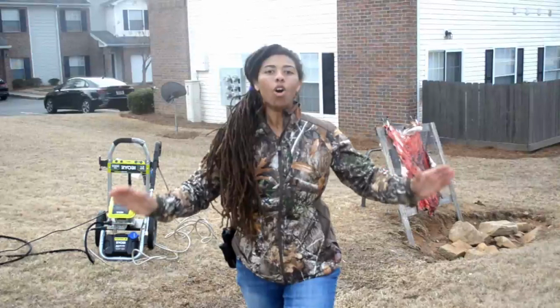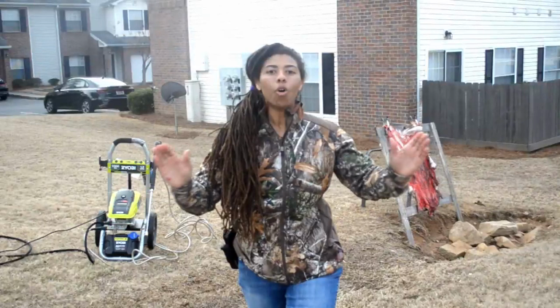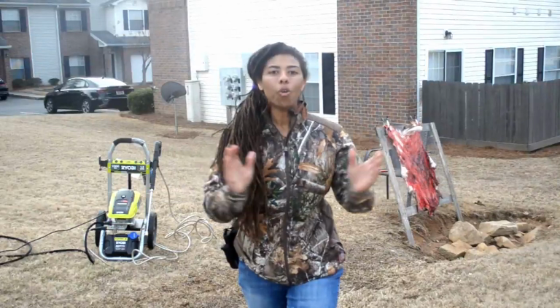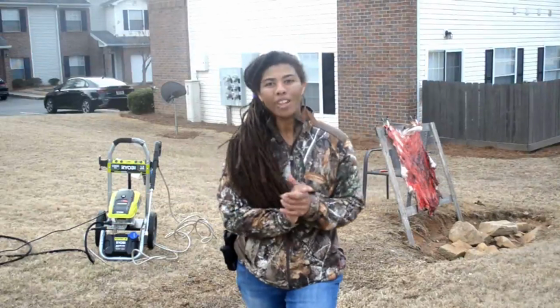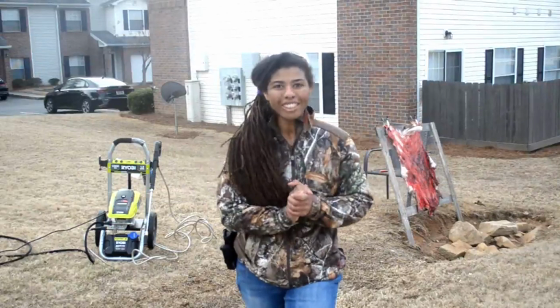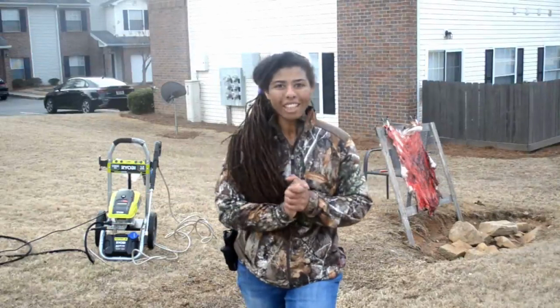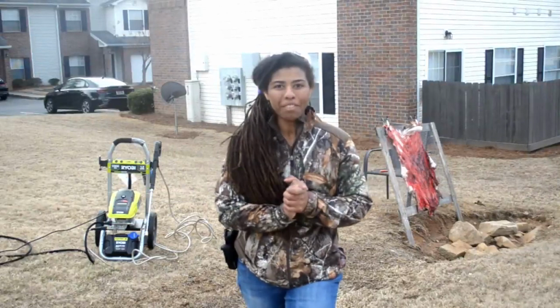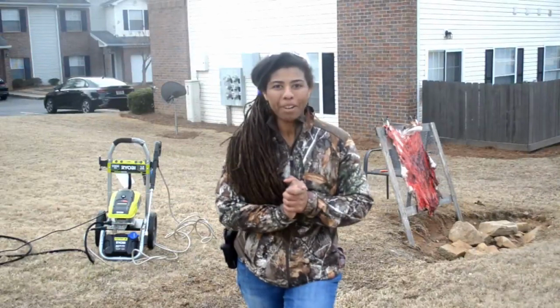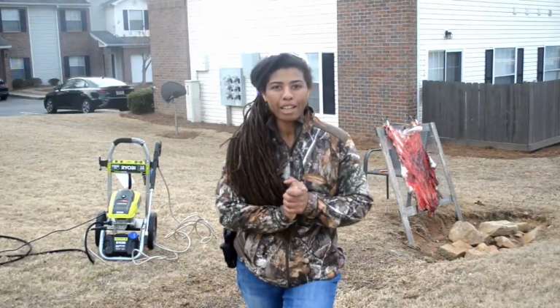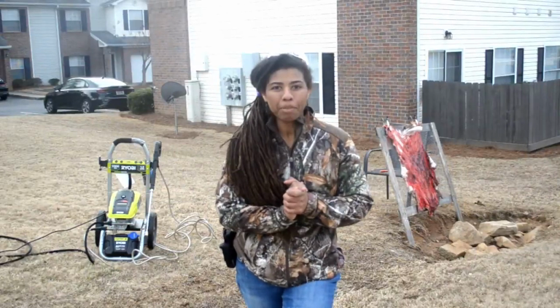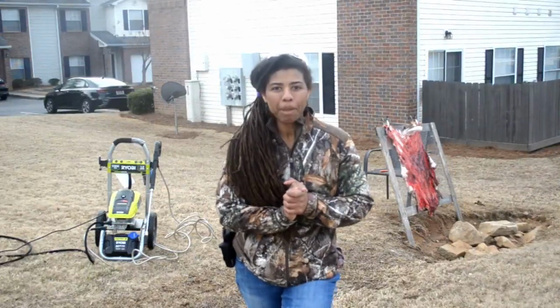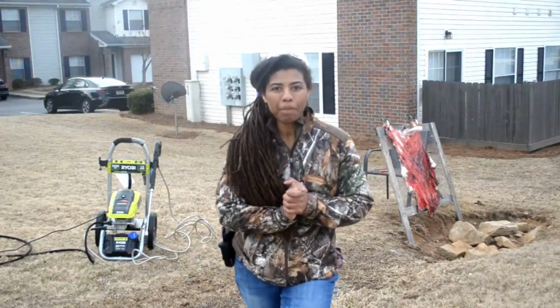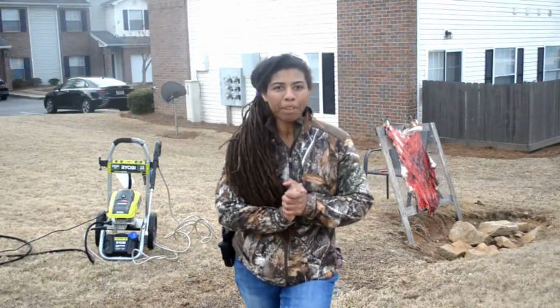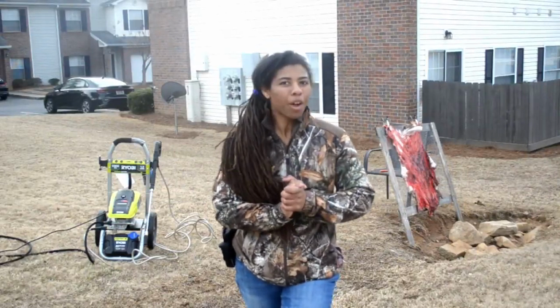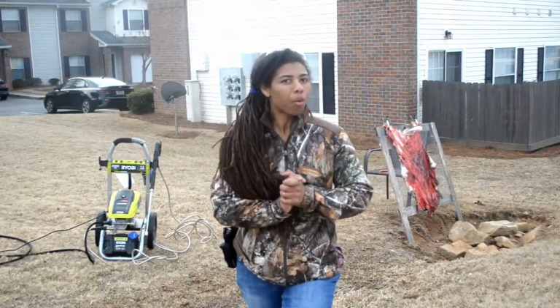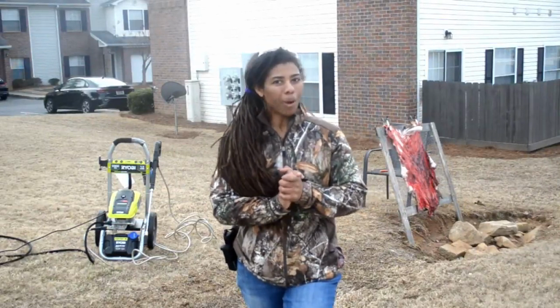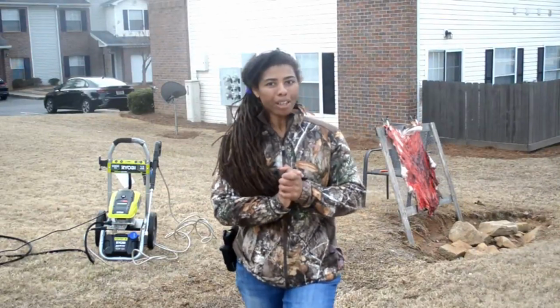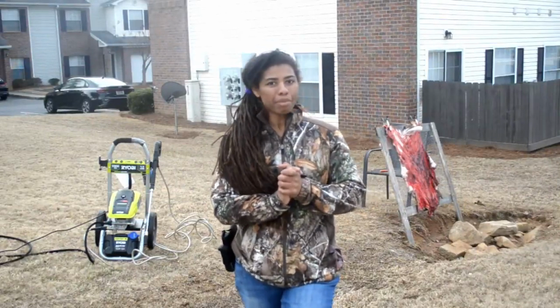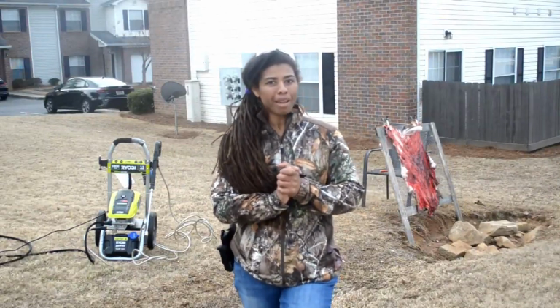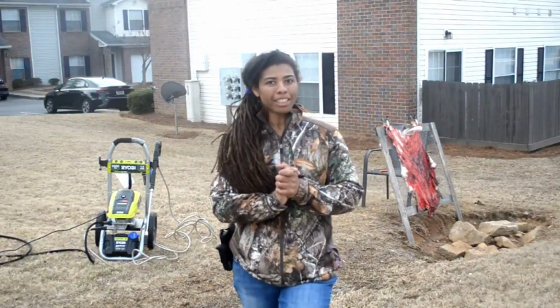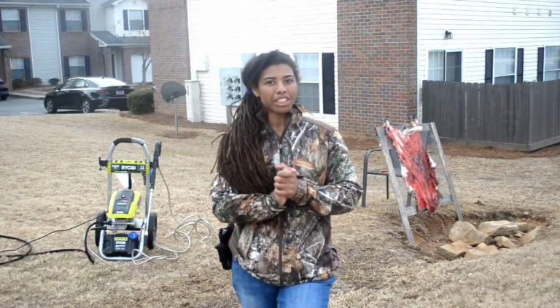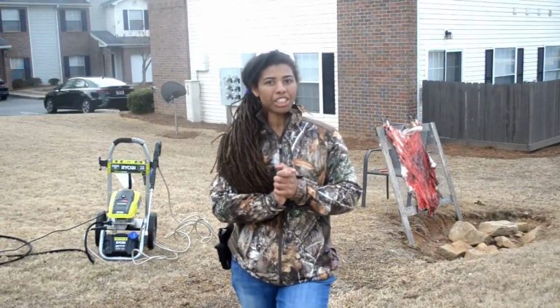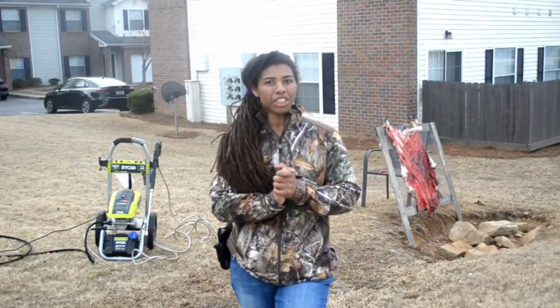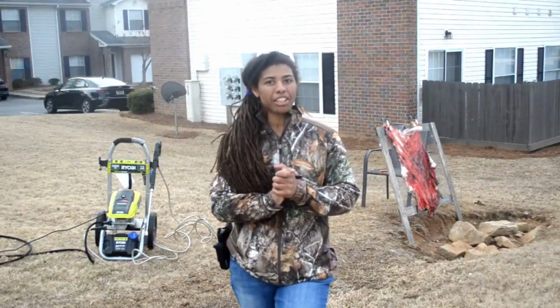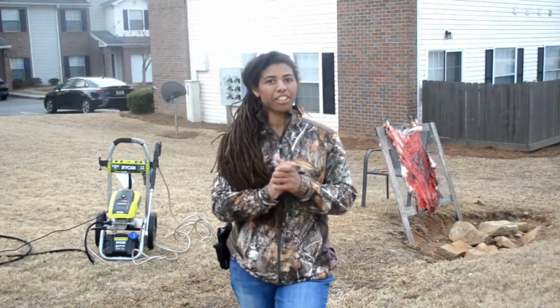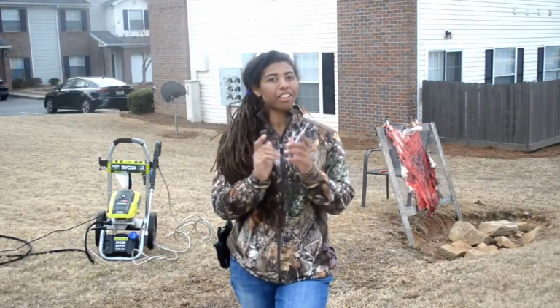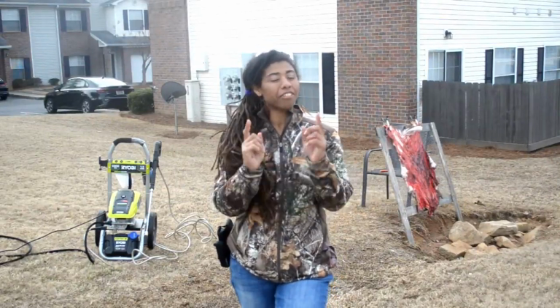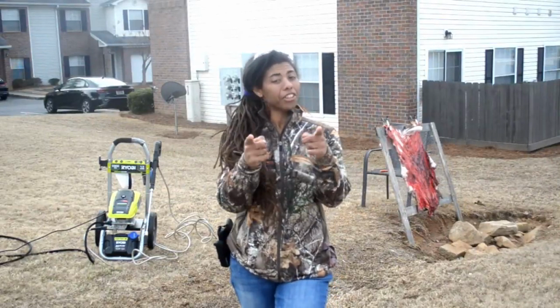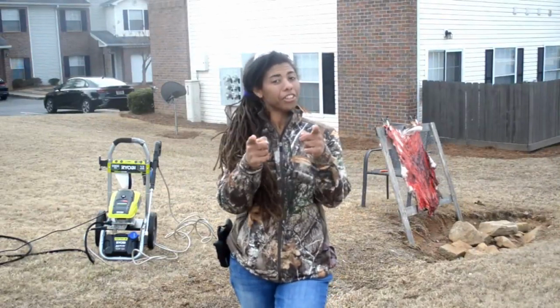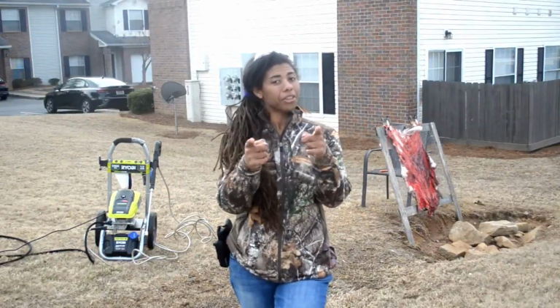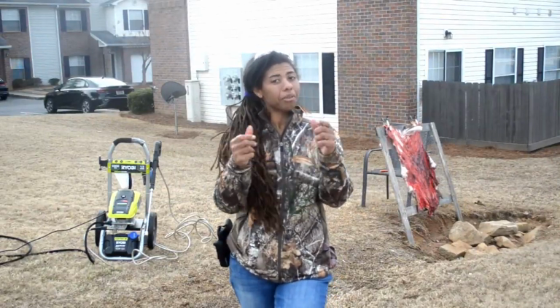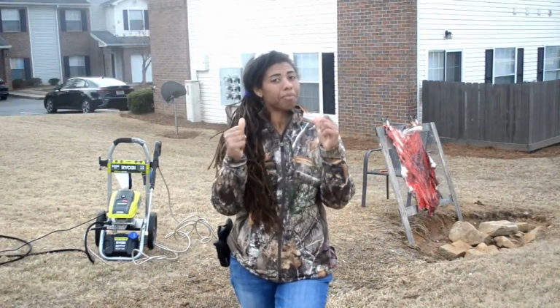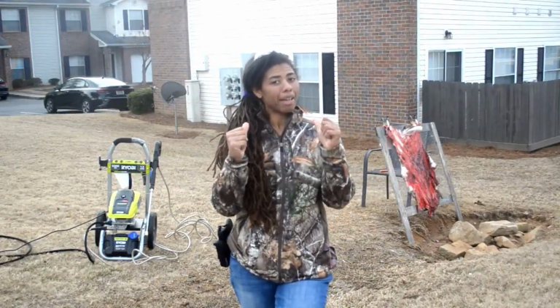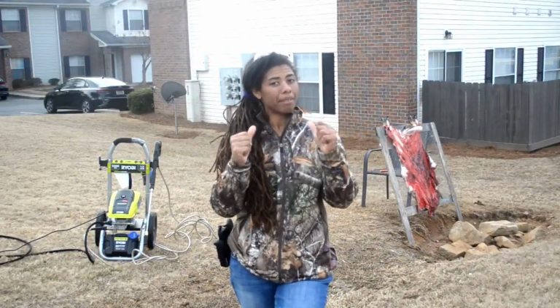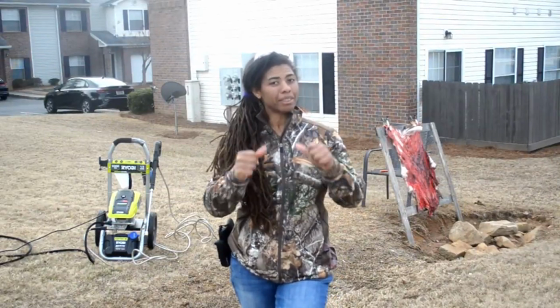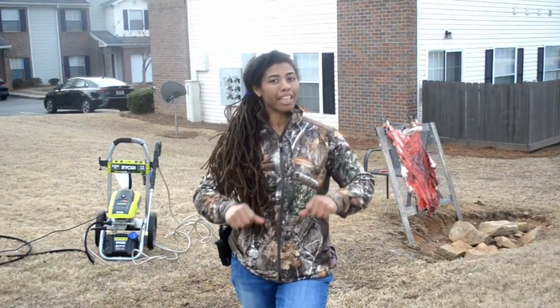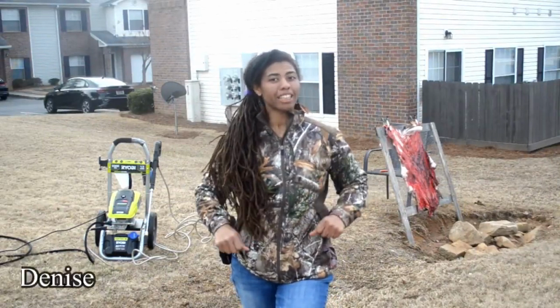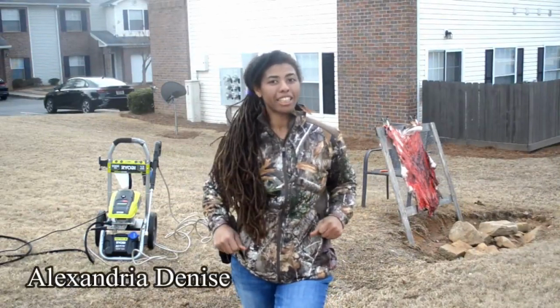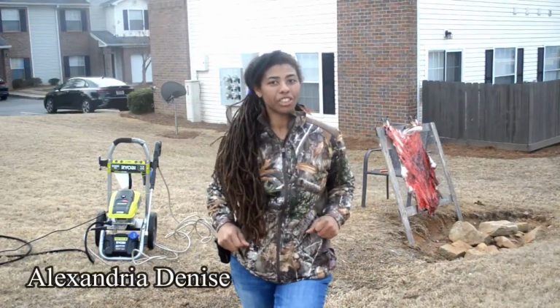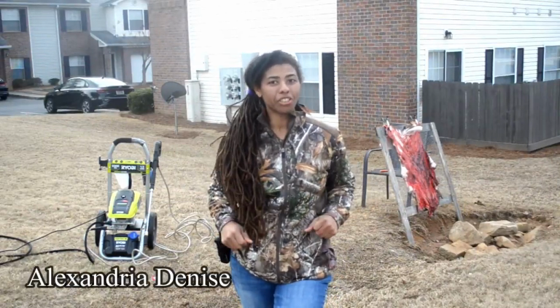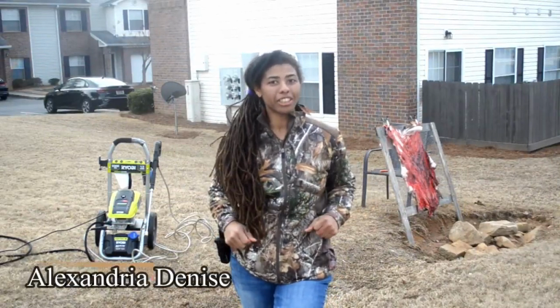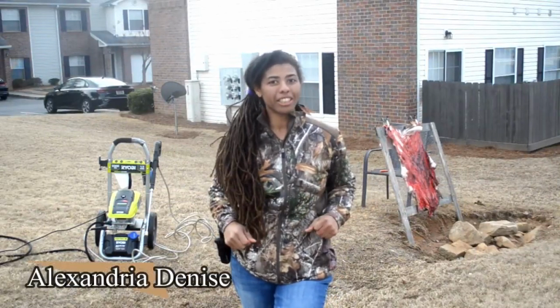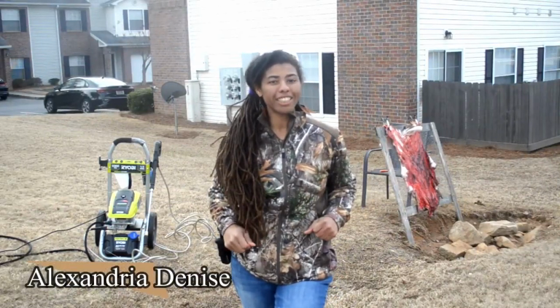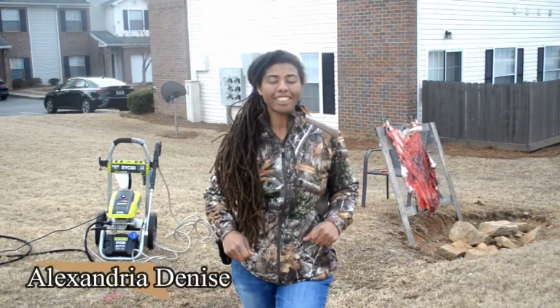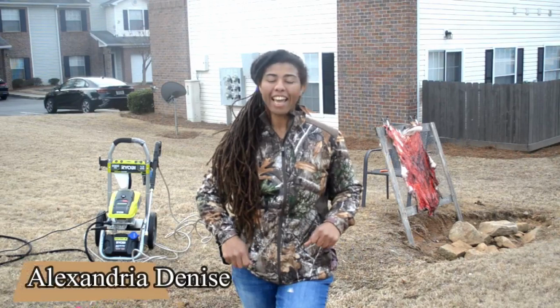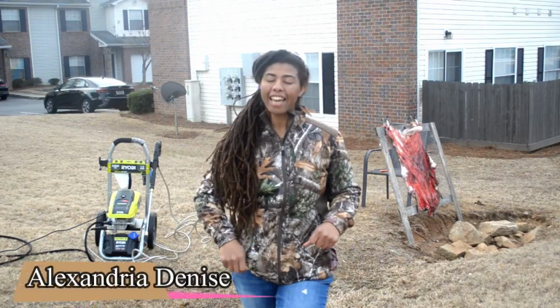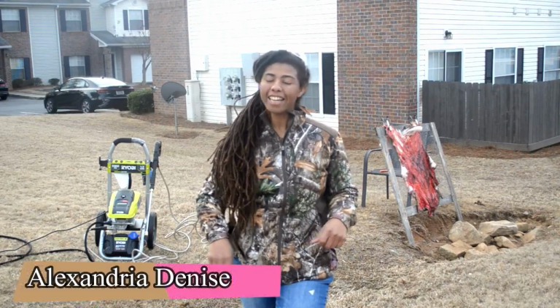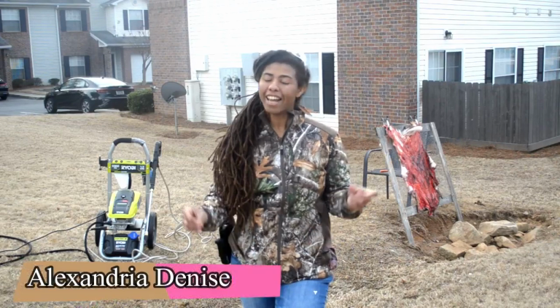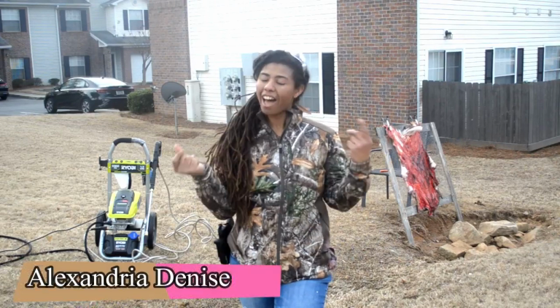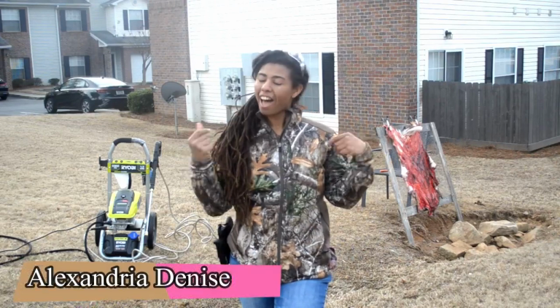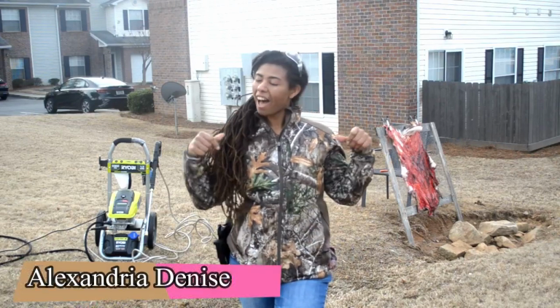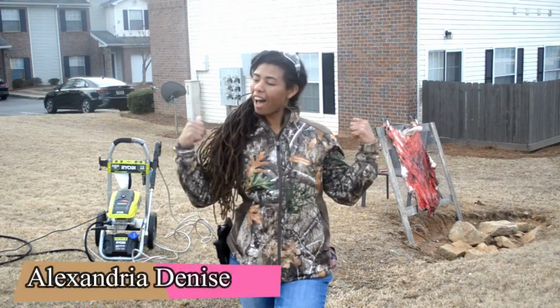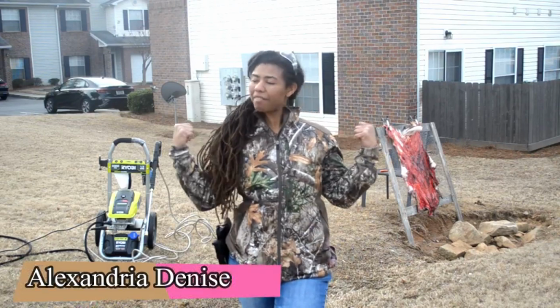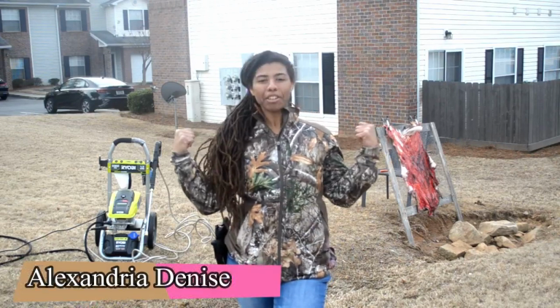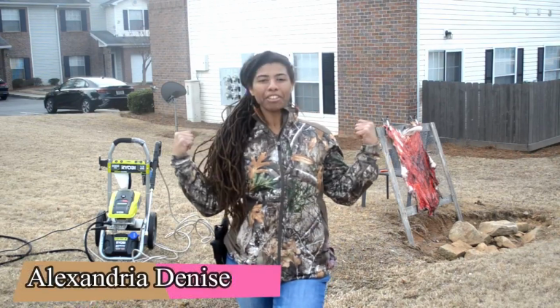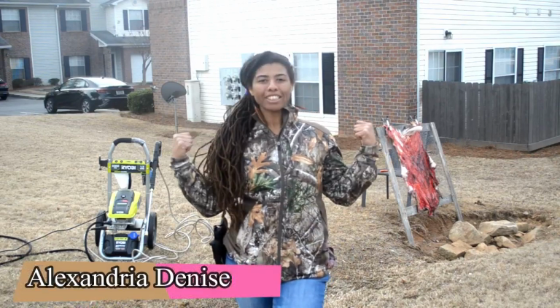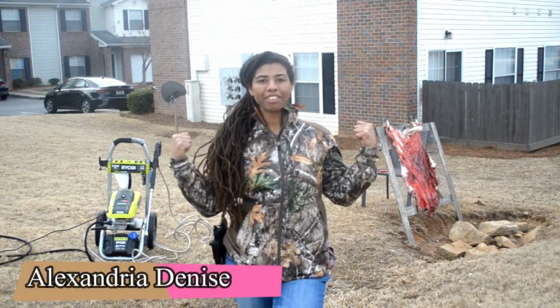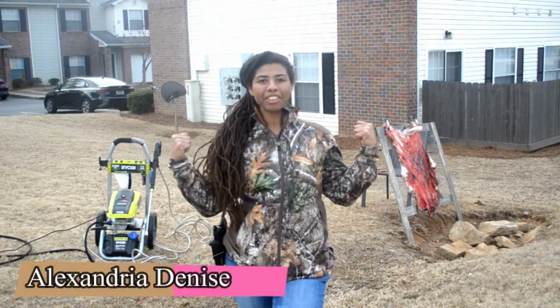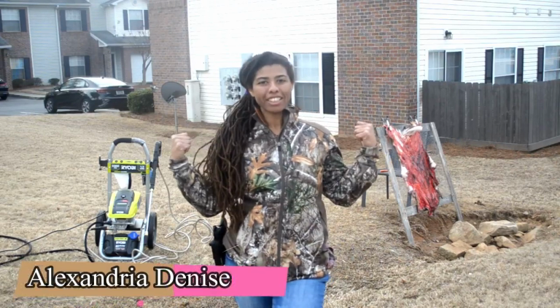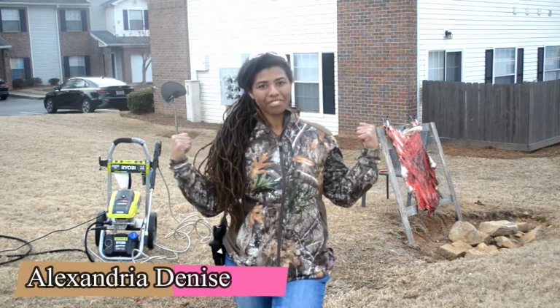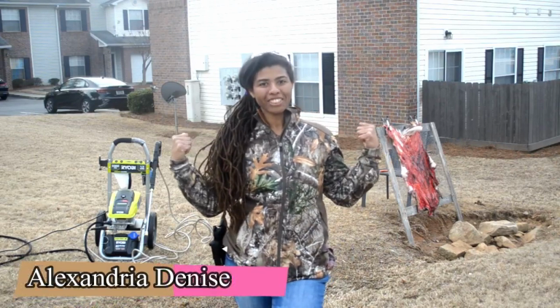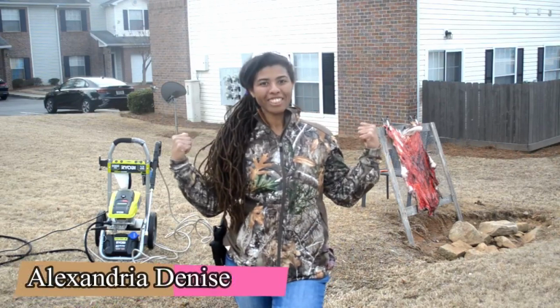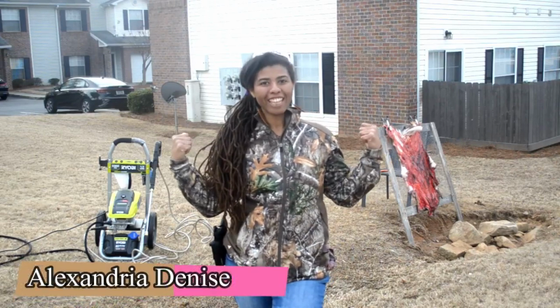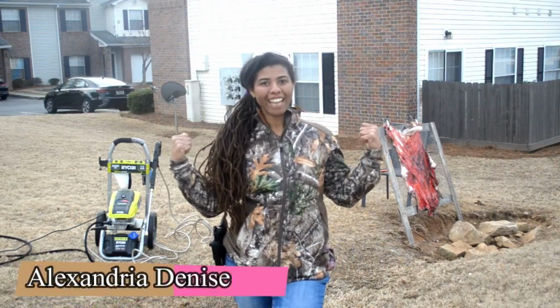What's up wild people? Welcome back to the channel. If you're new, my name is Alexandria Denise and I'm doing something different today.